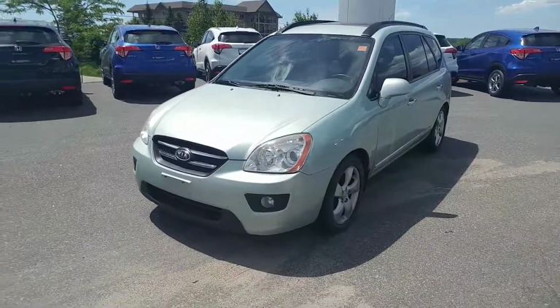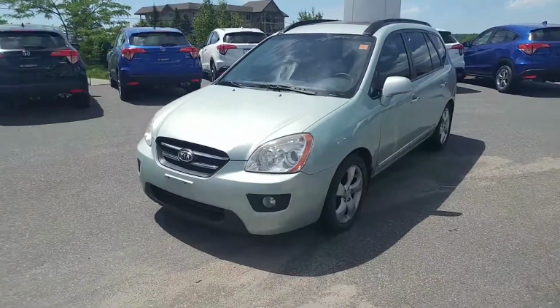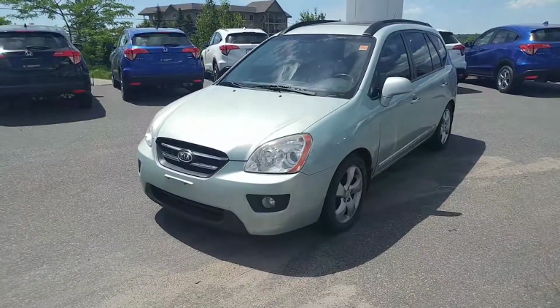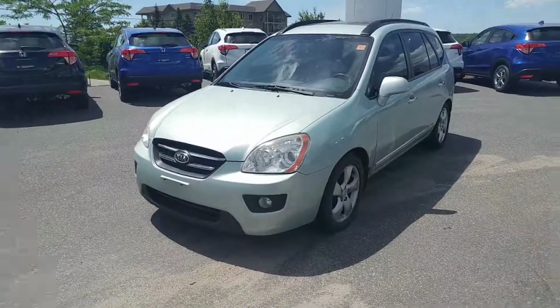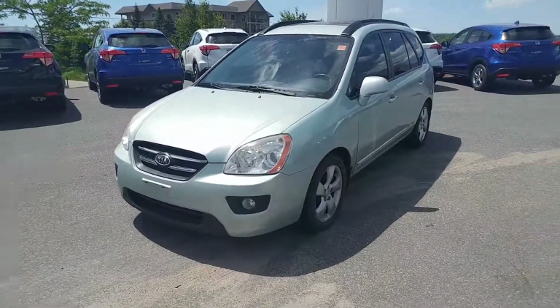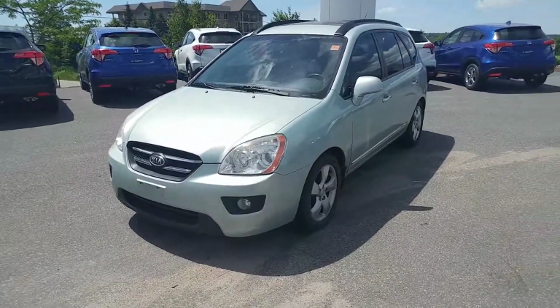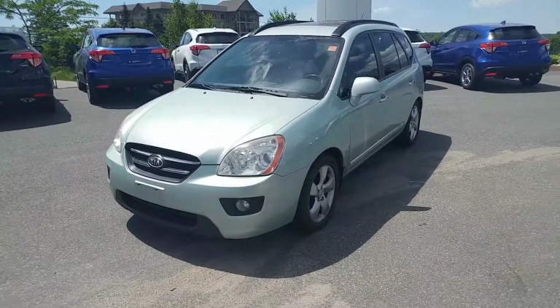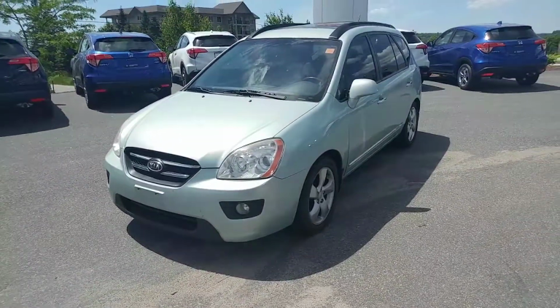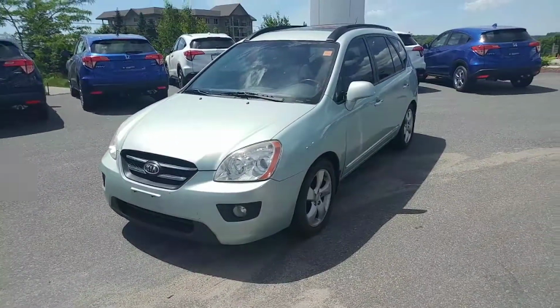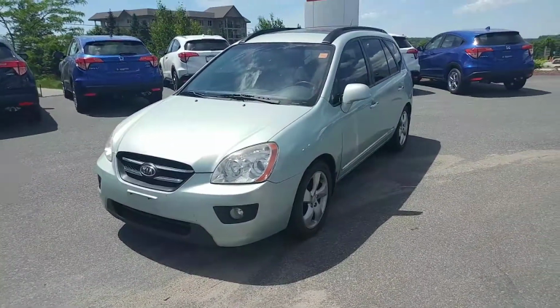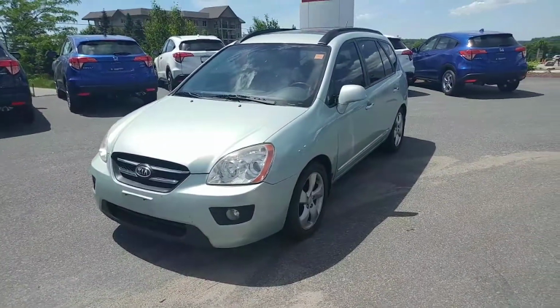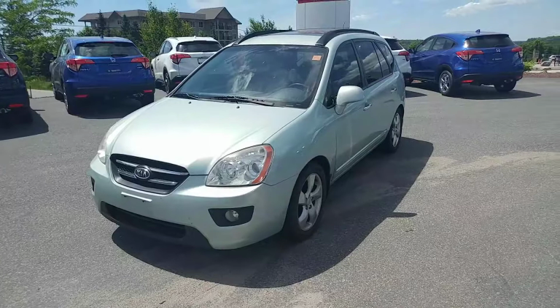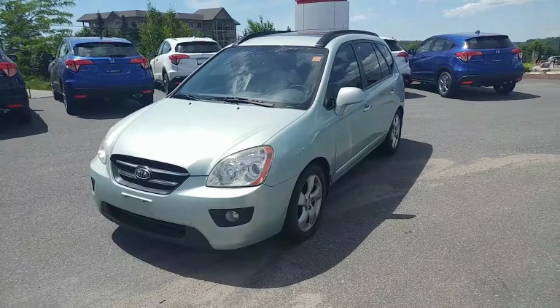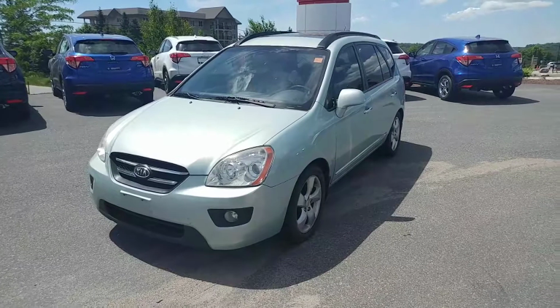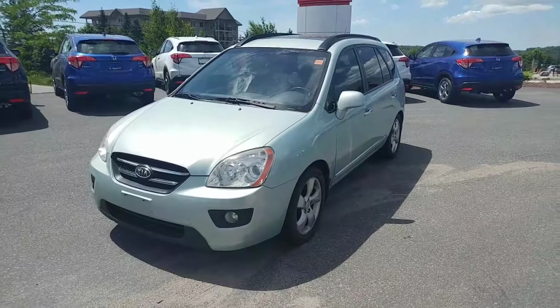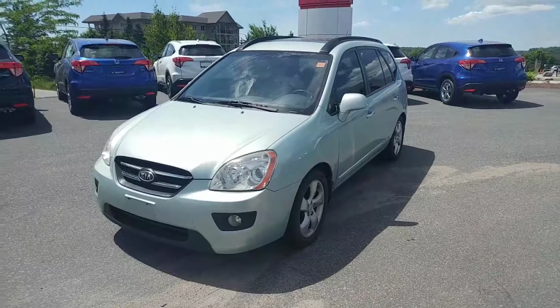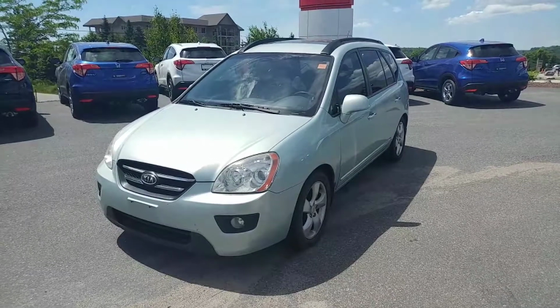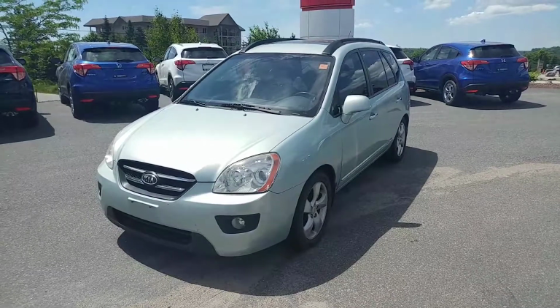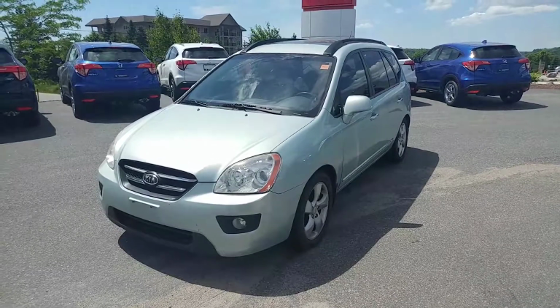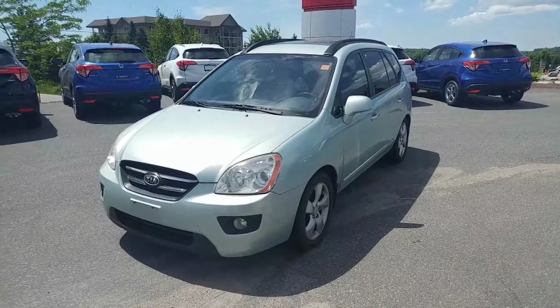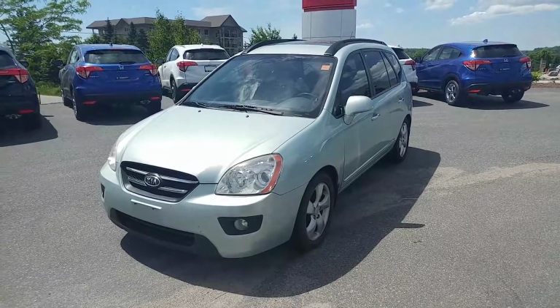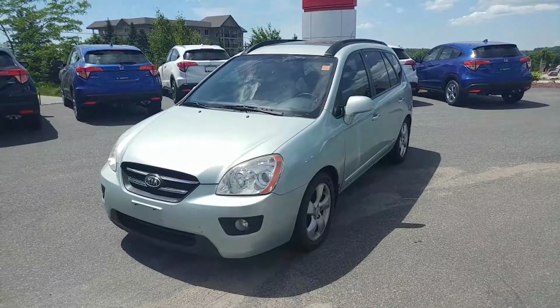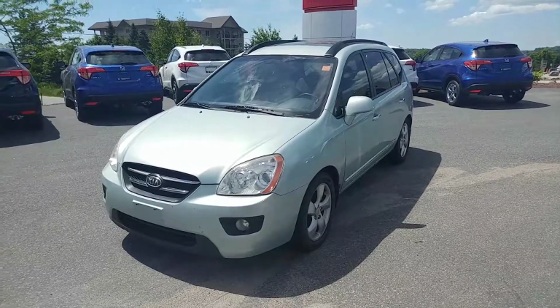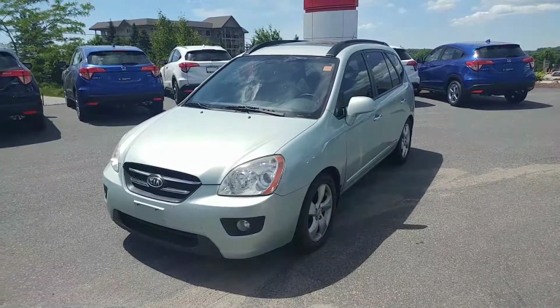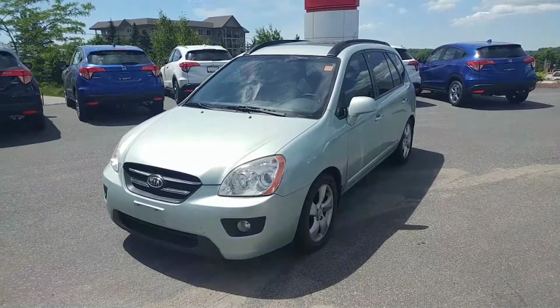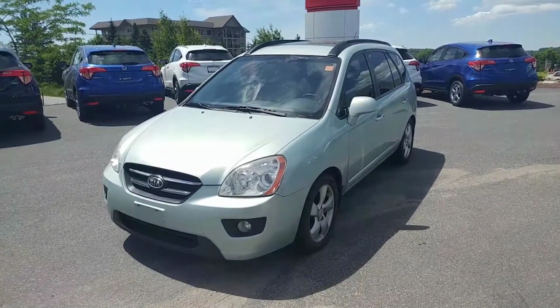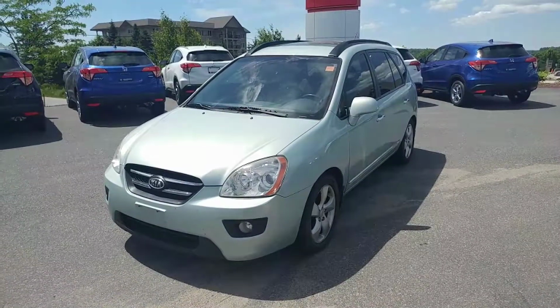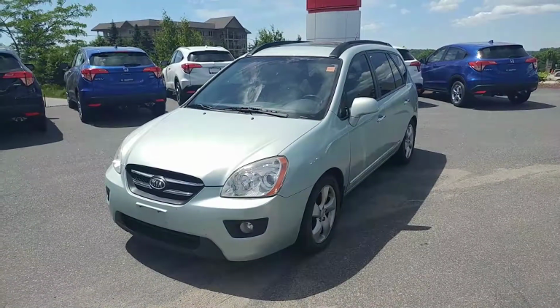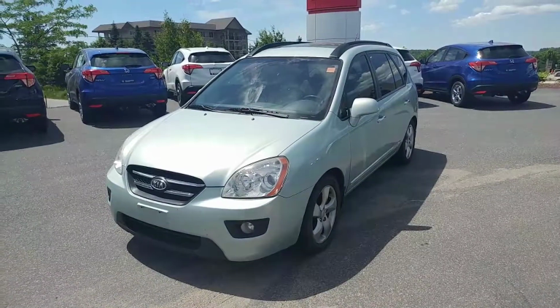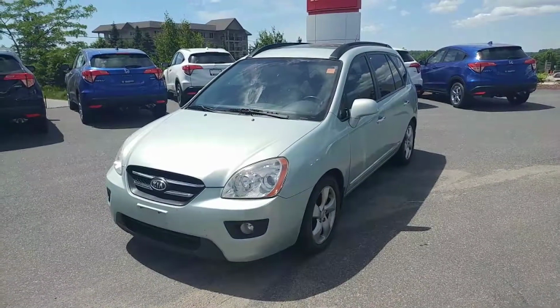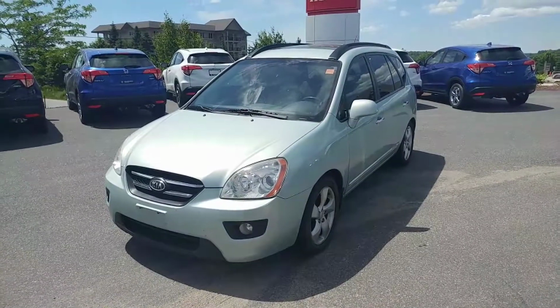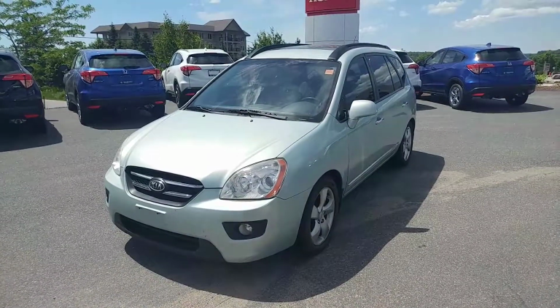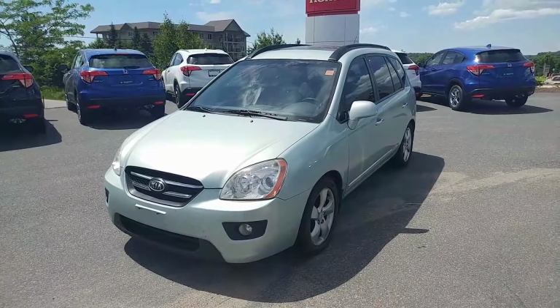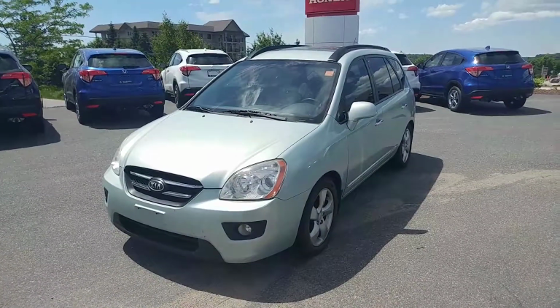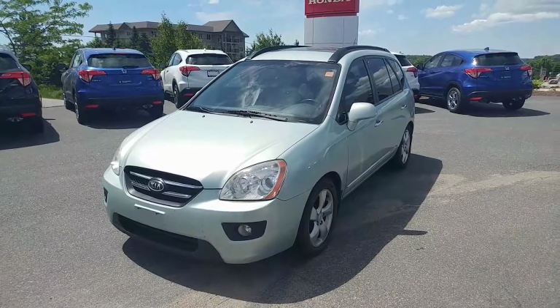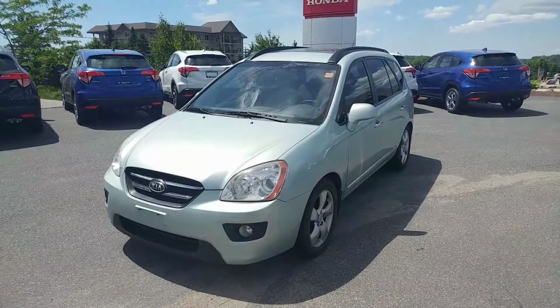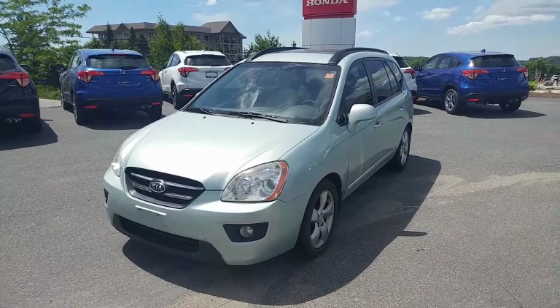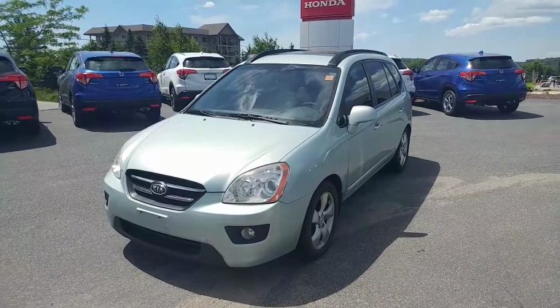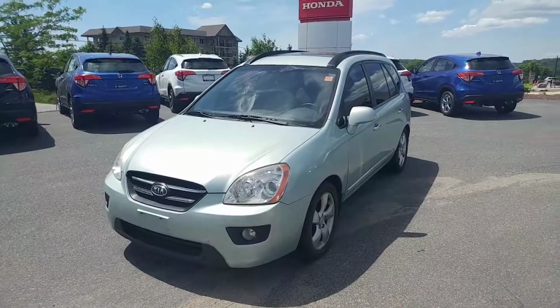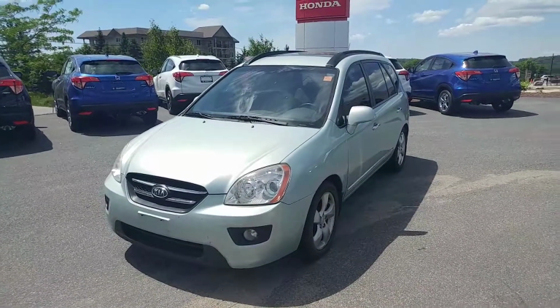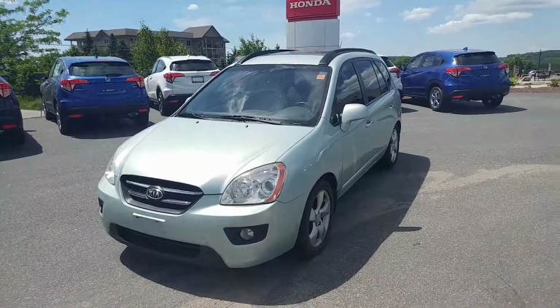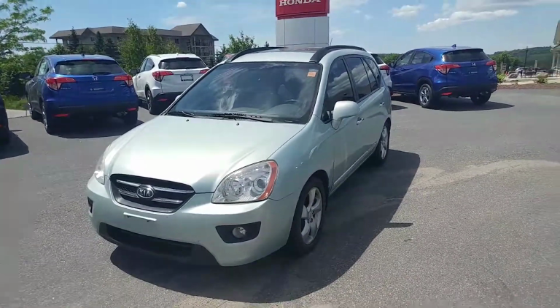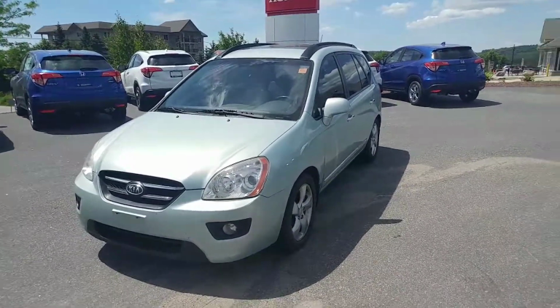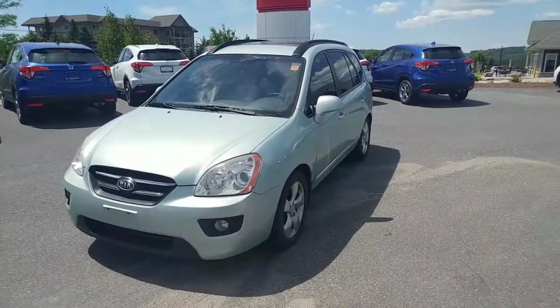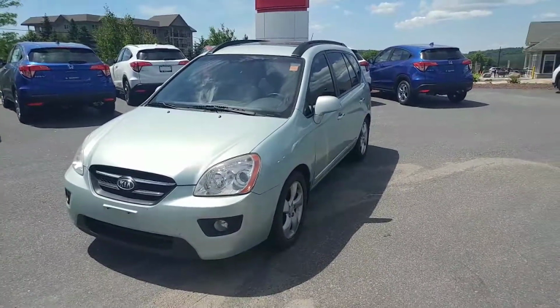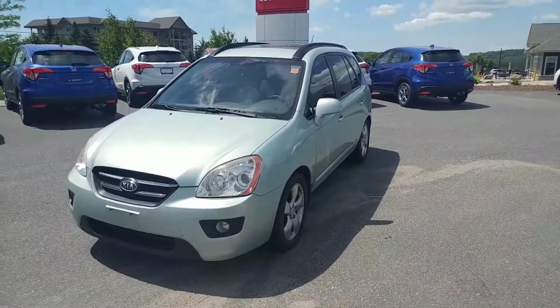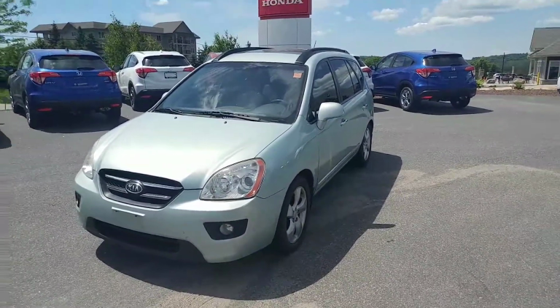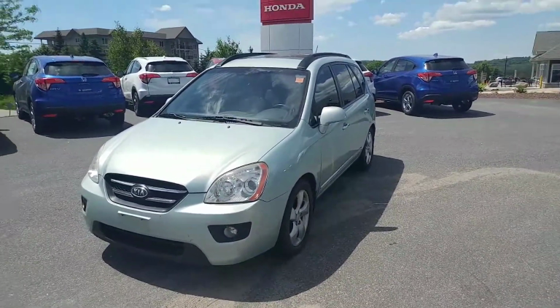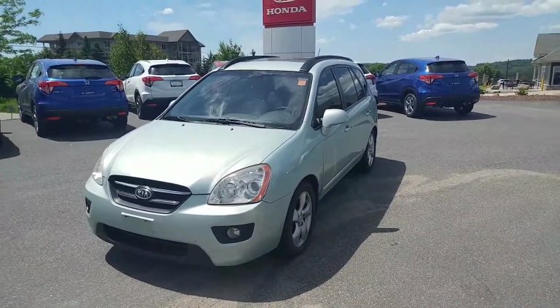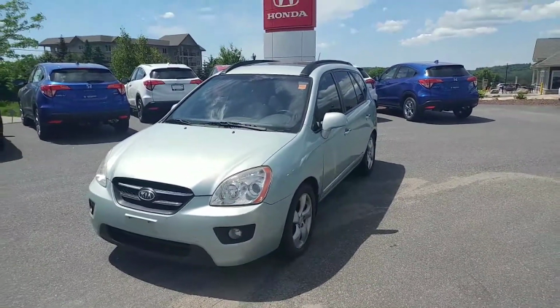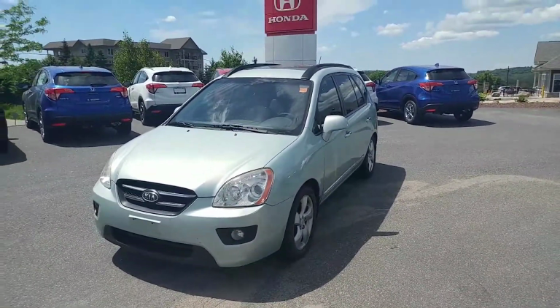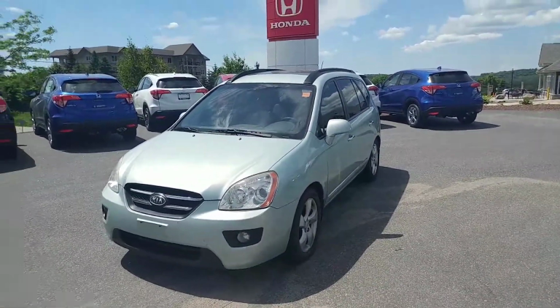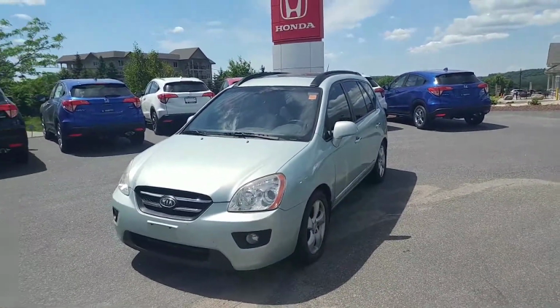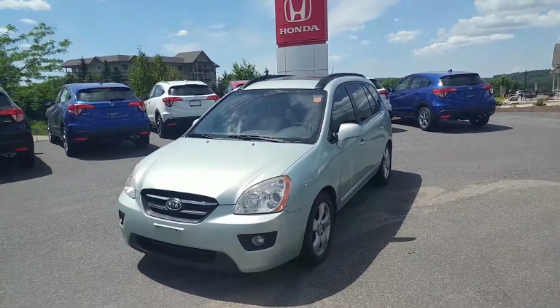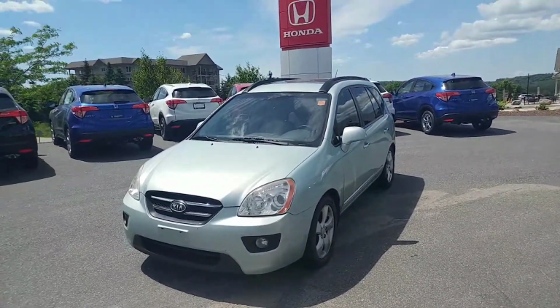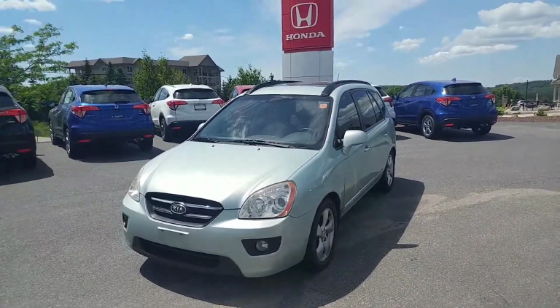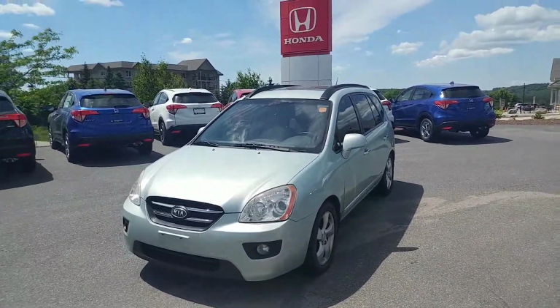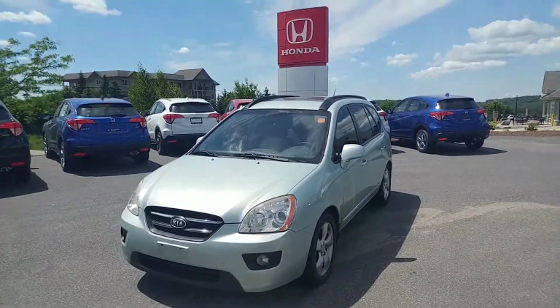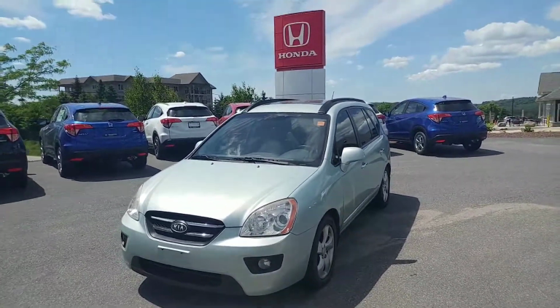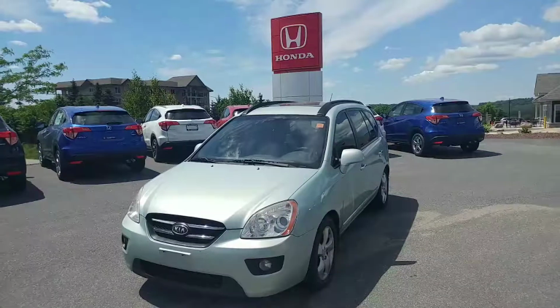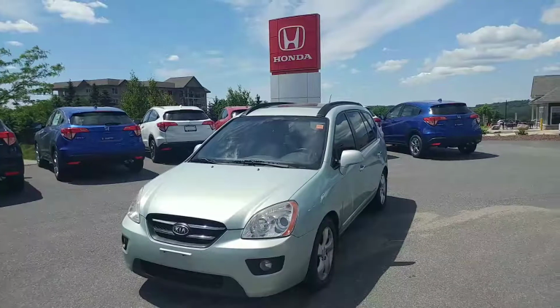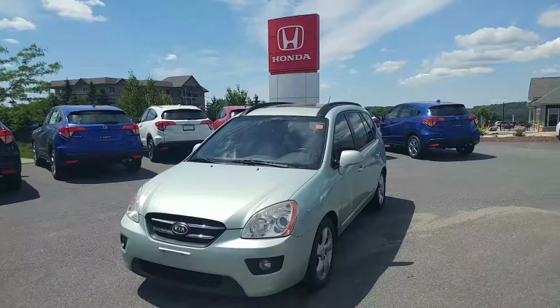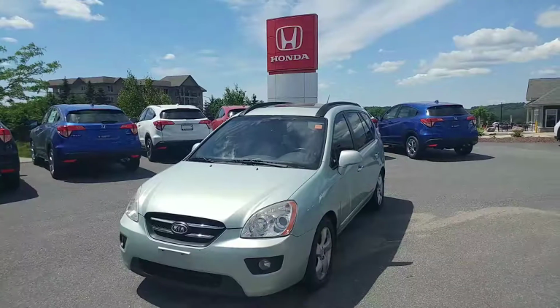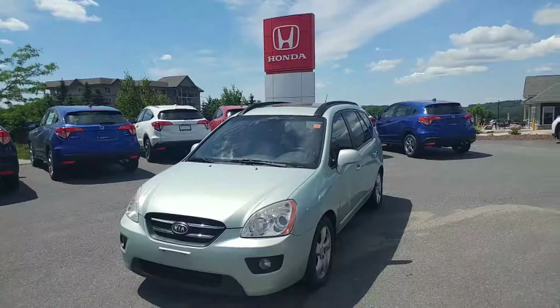If you need to get a hold of me, the number is 705-789-5333, and it's Darwin at Huntsville Honda.